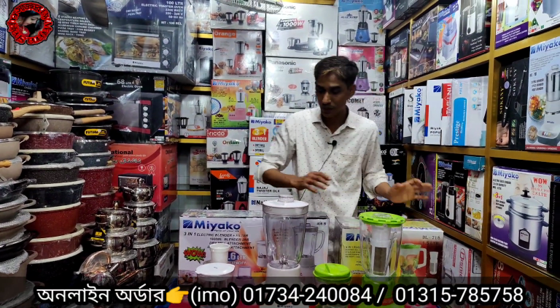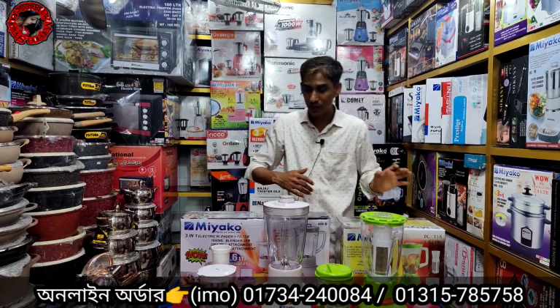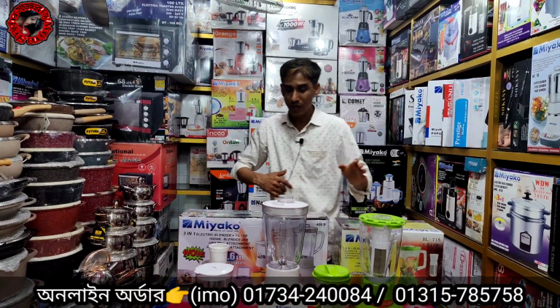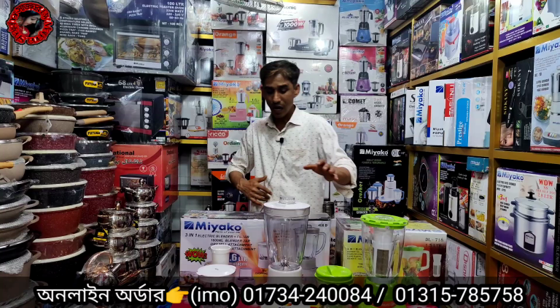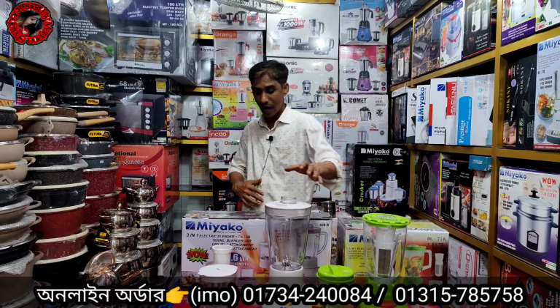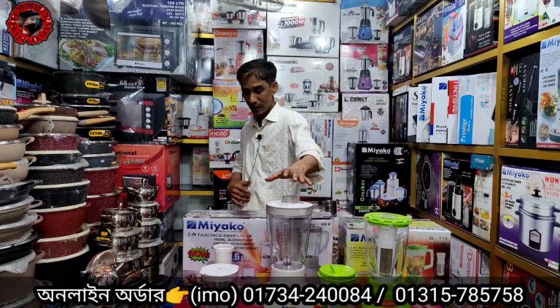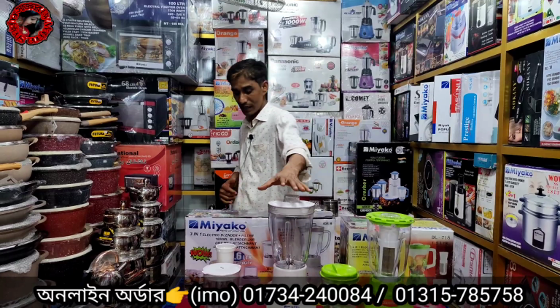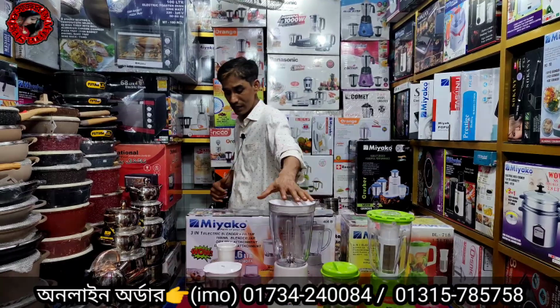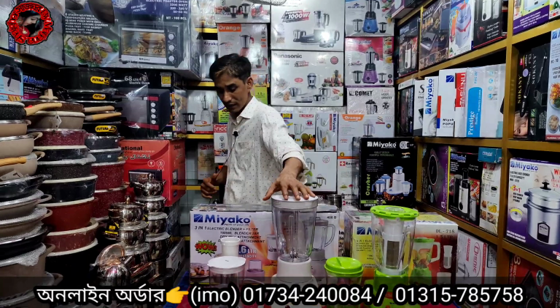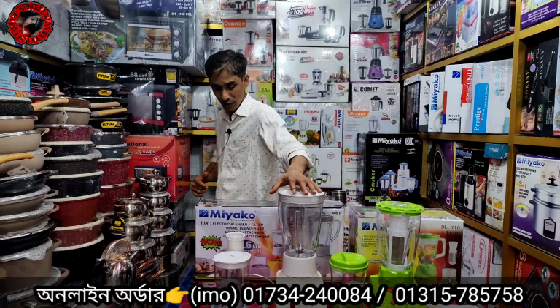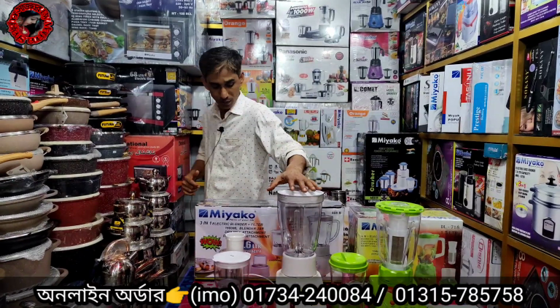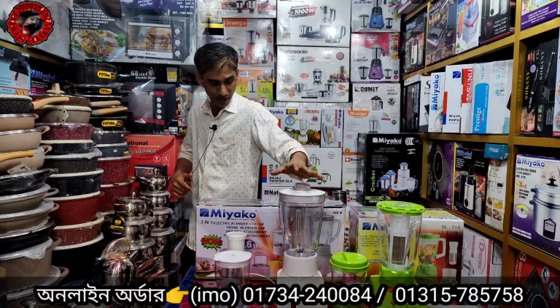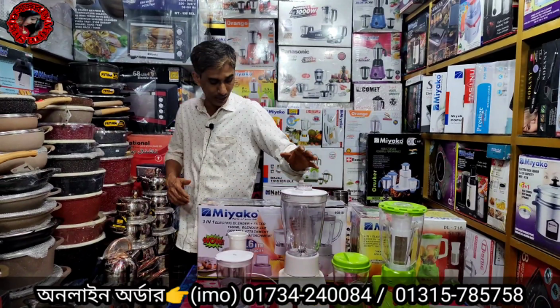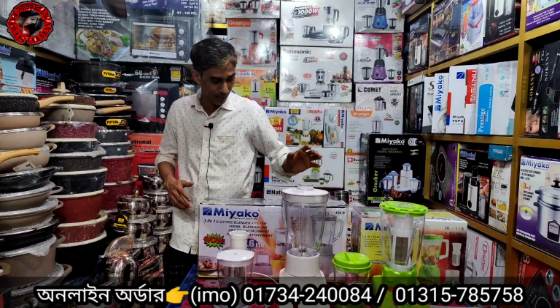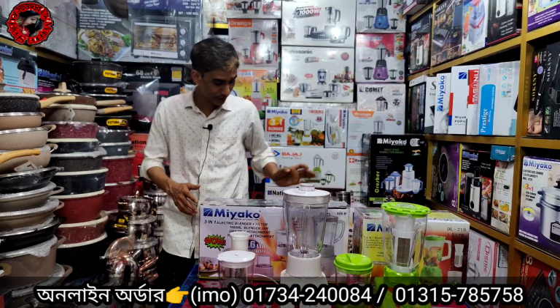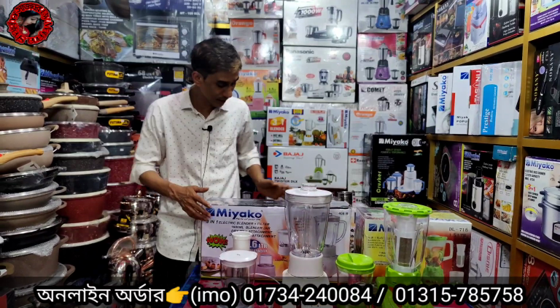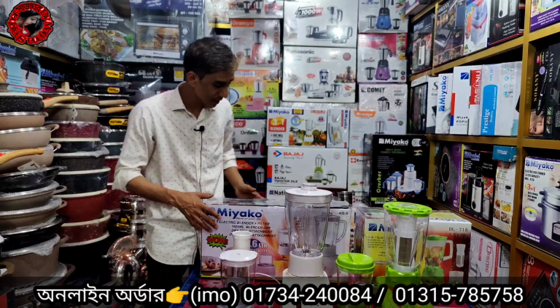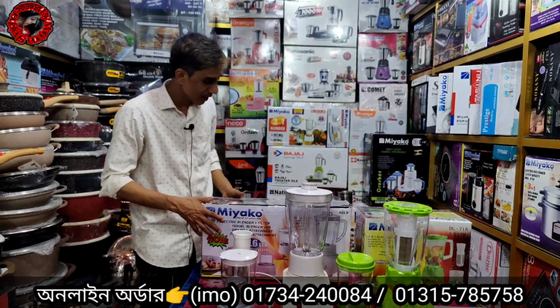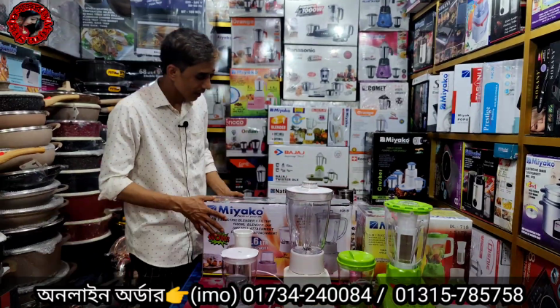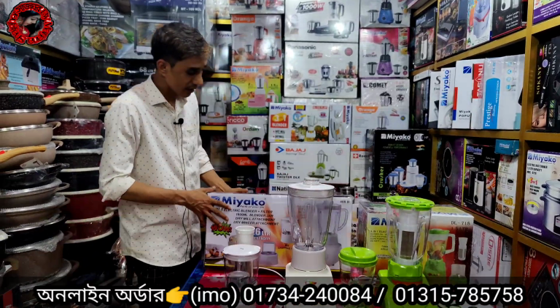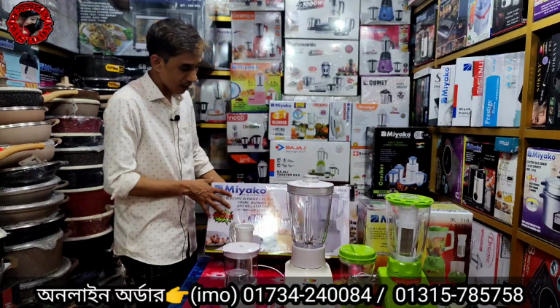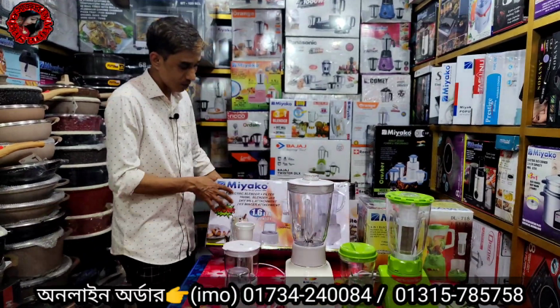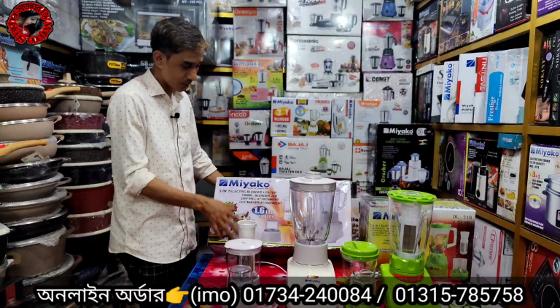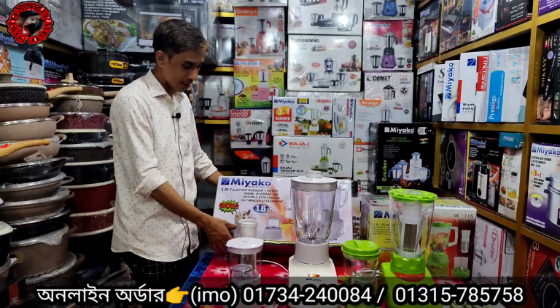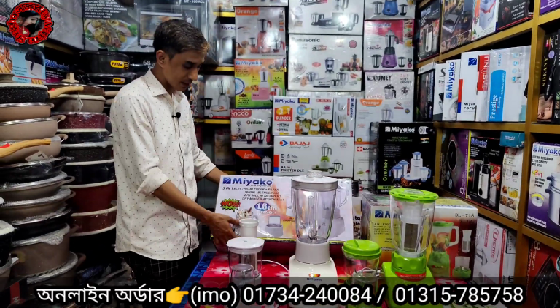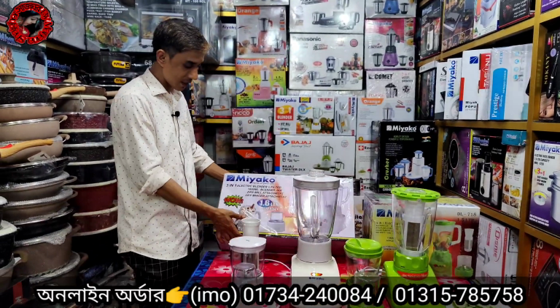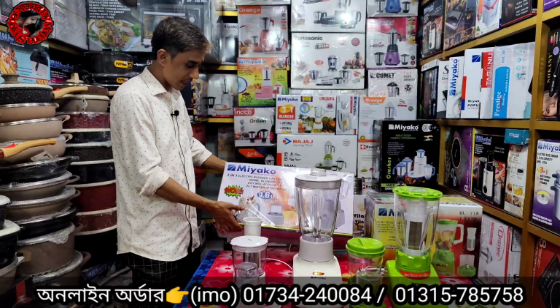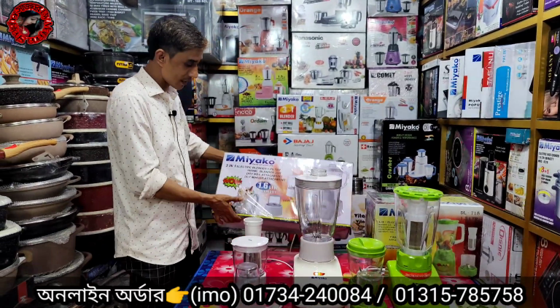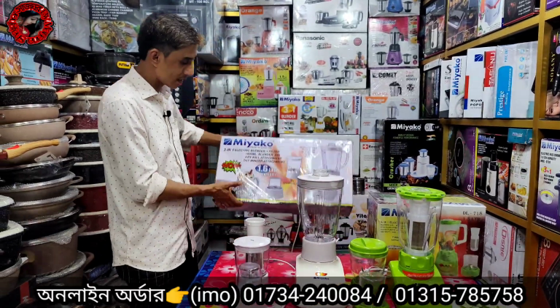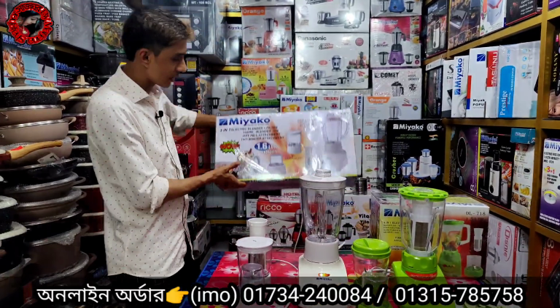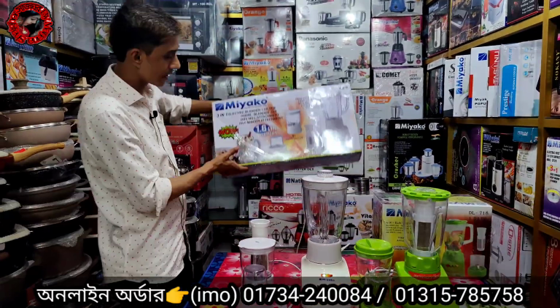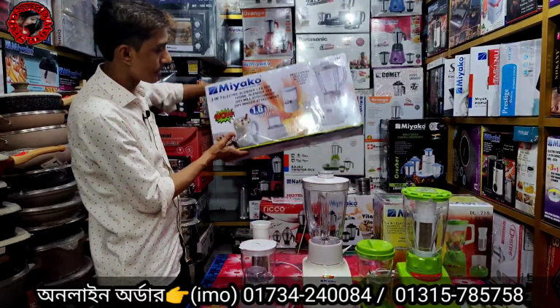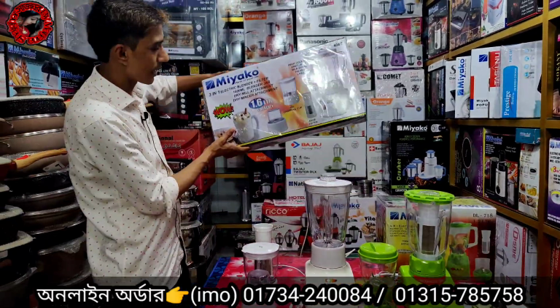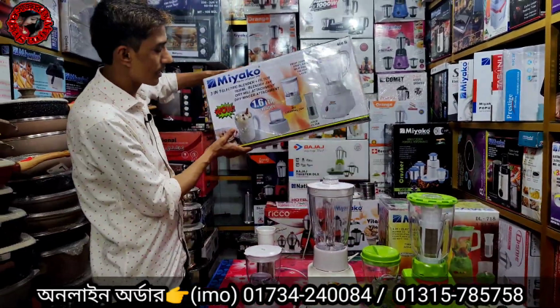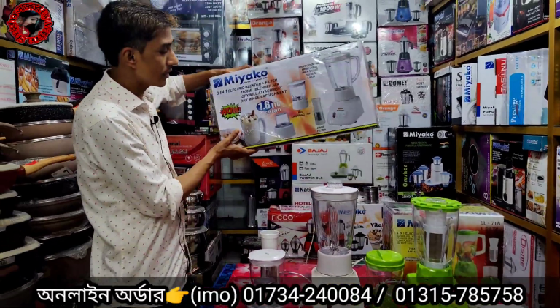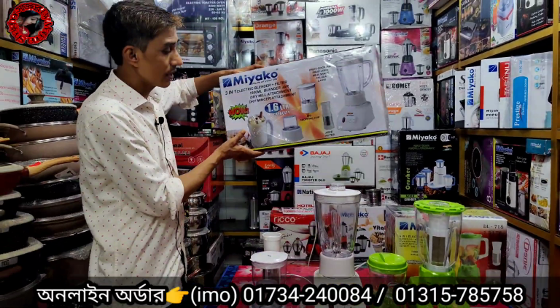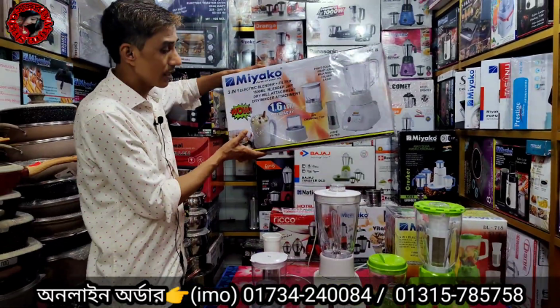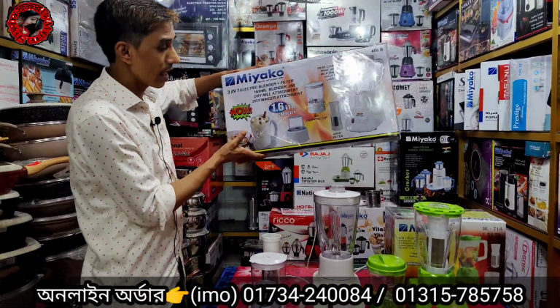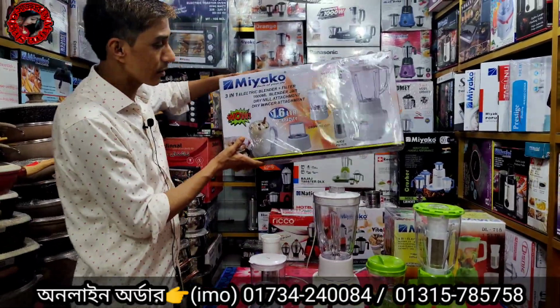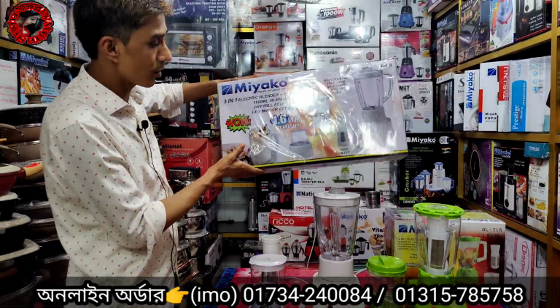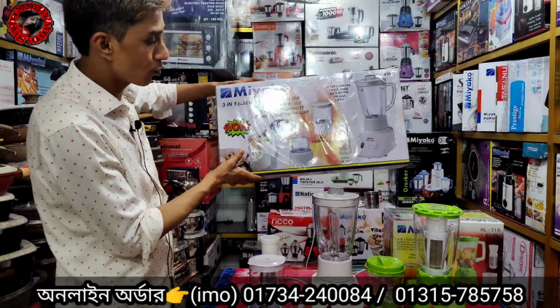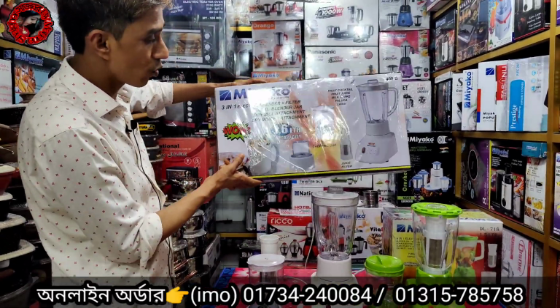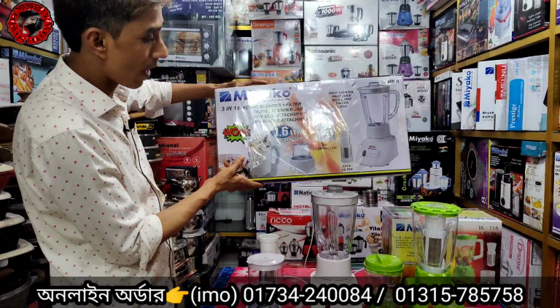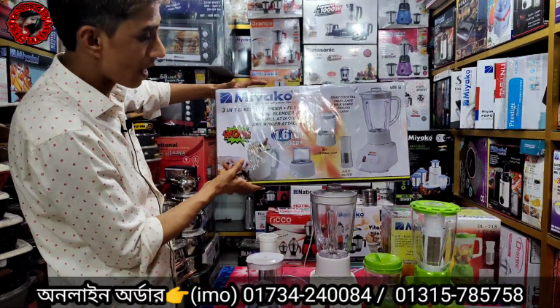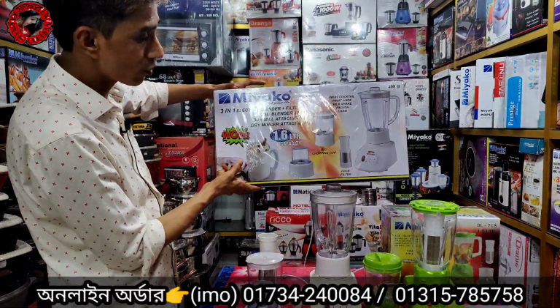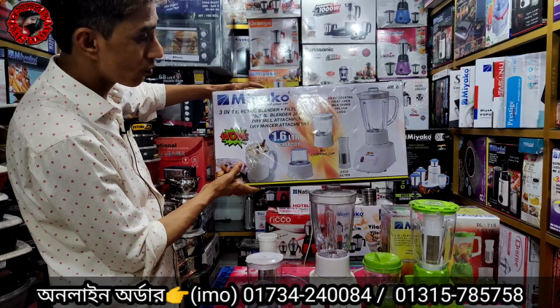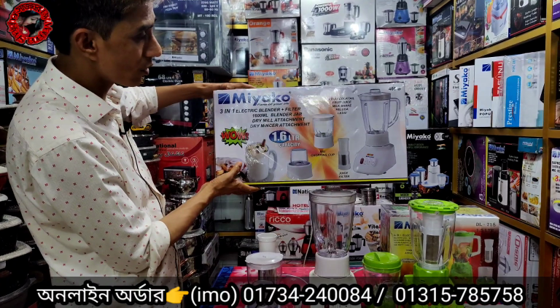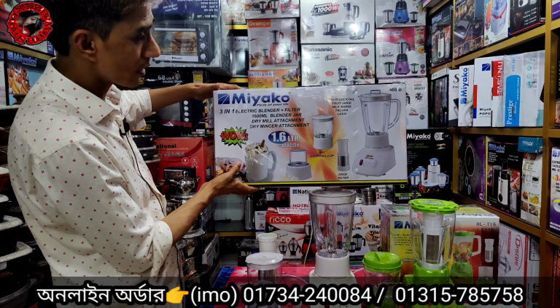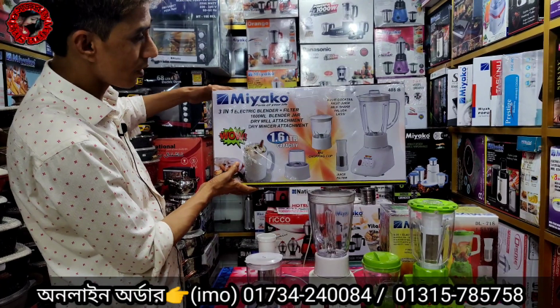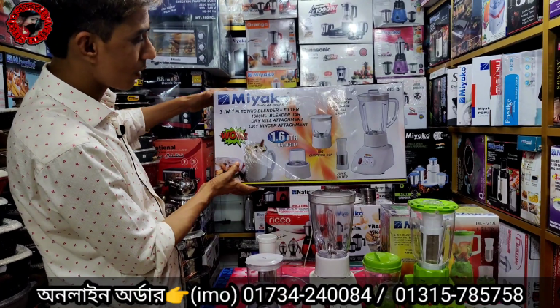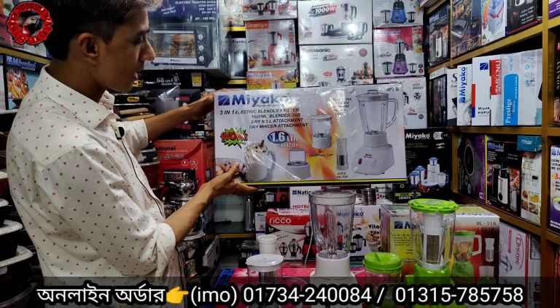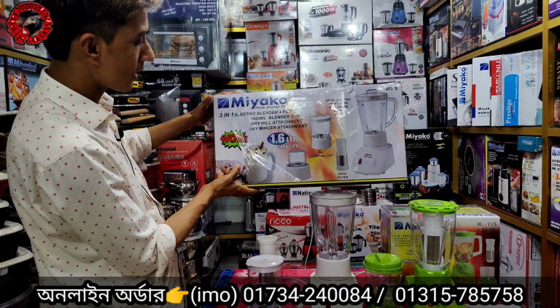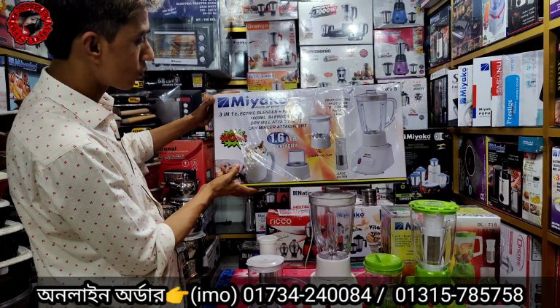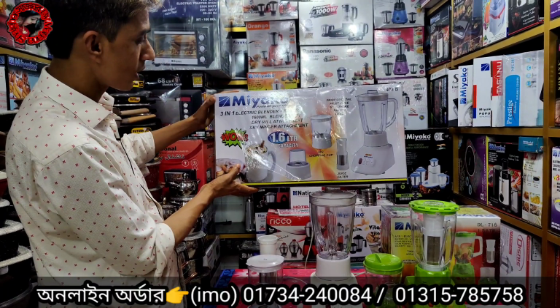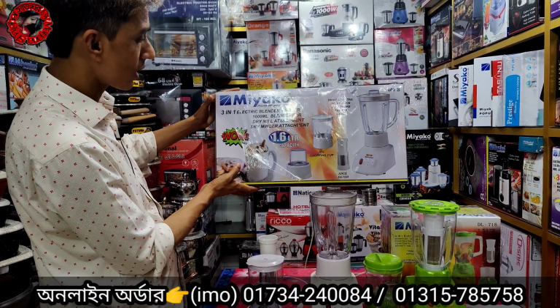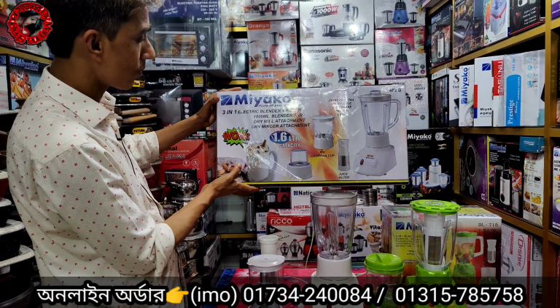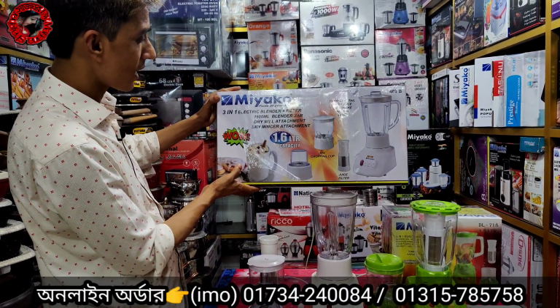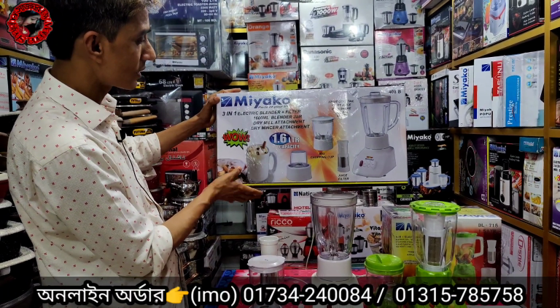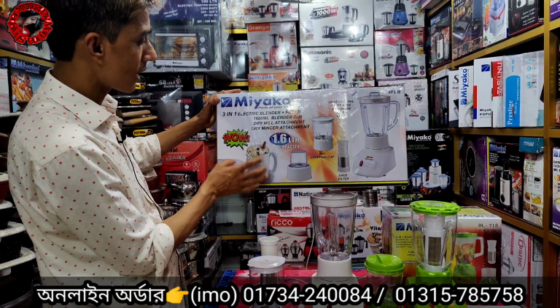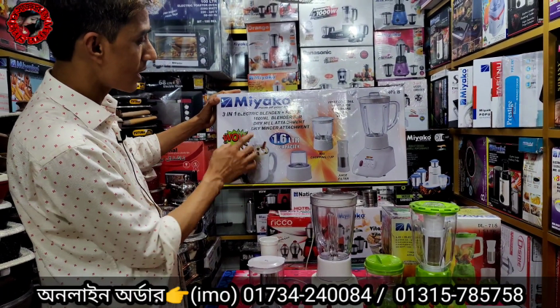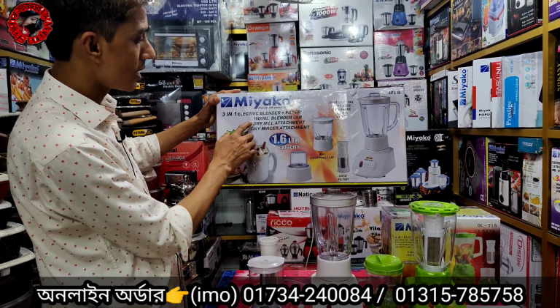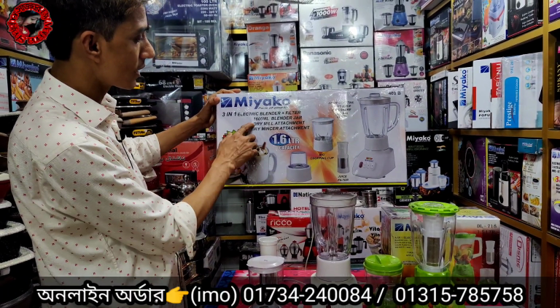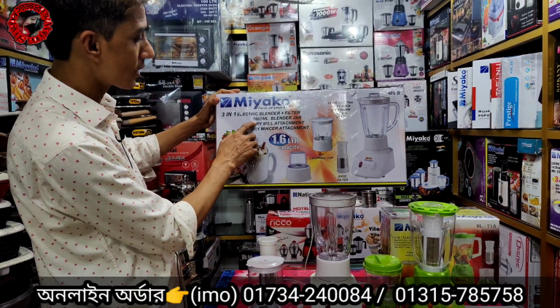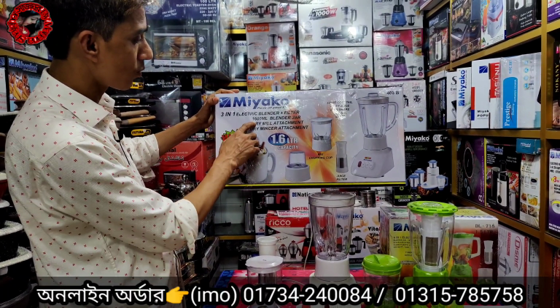This blender has a nice color. I am going to wash it. It is very nice. When you find the brand, it is a well-known label.